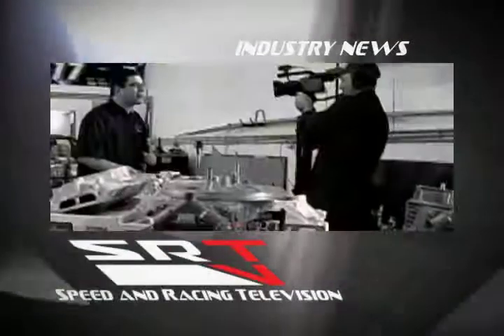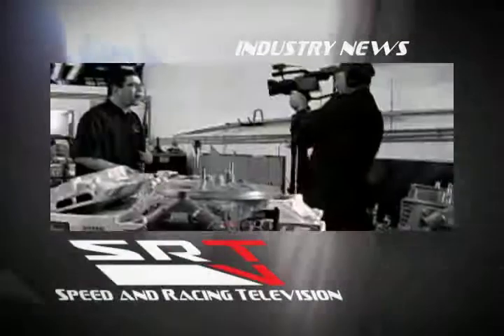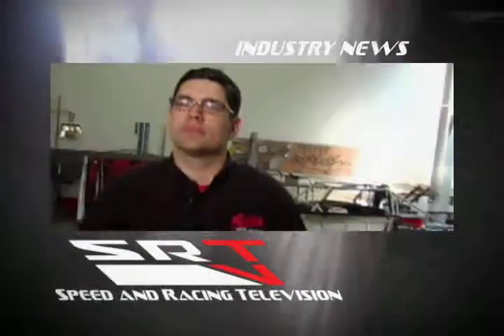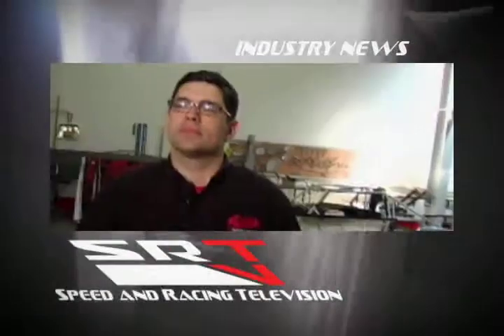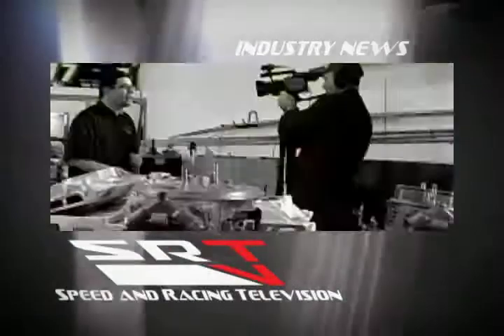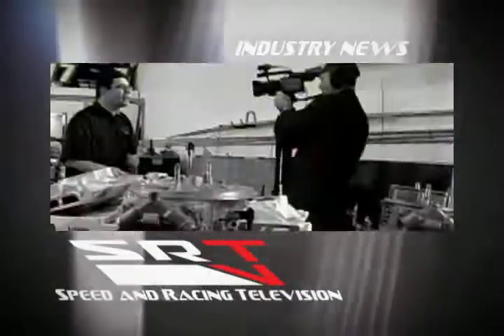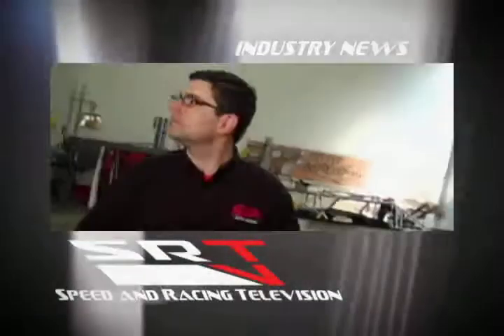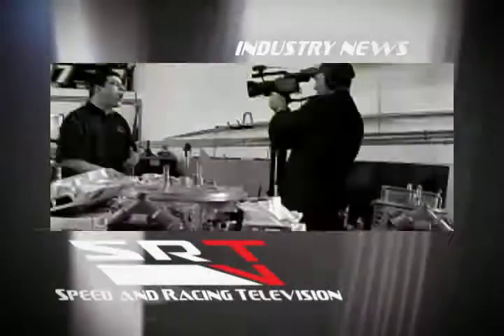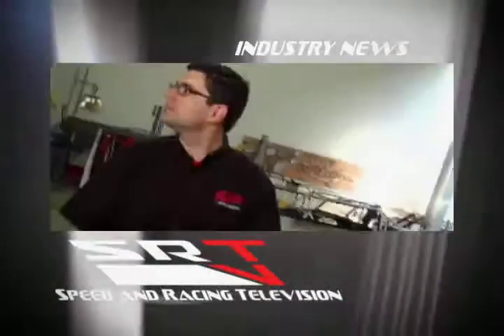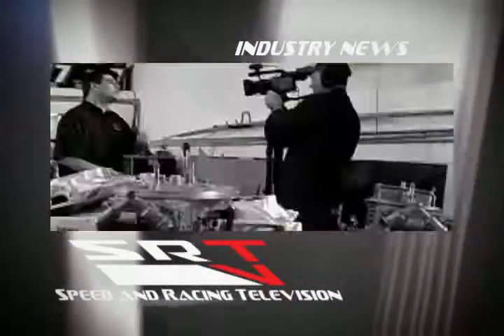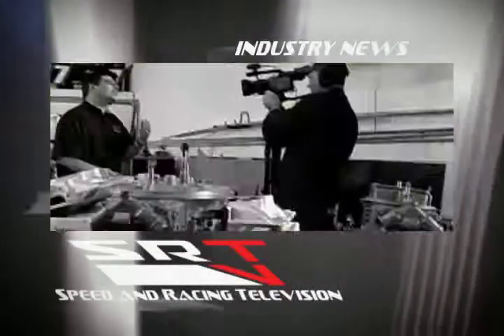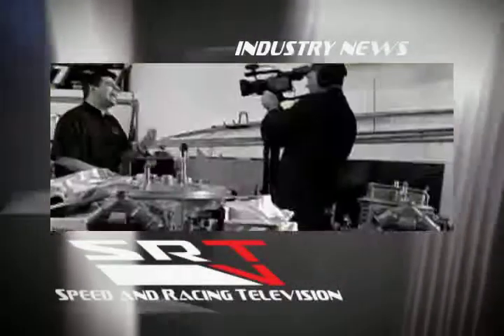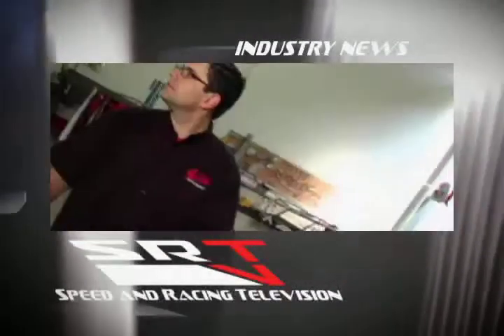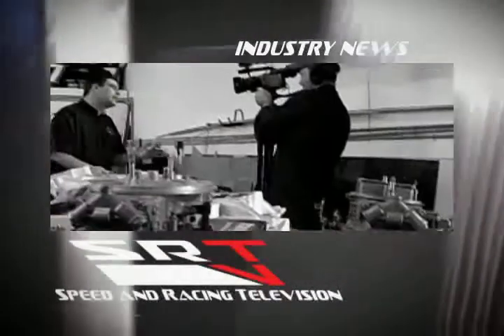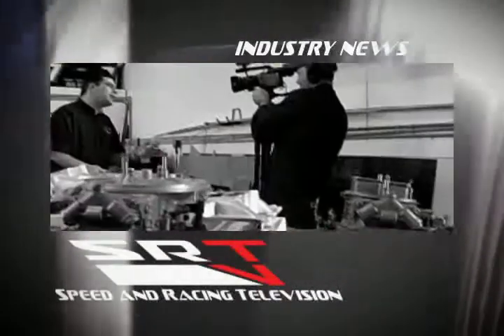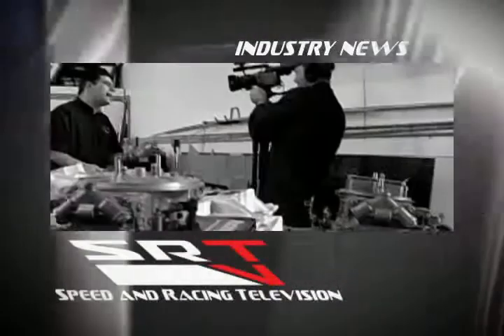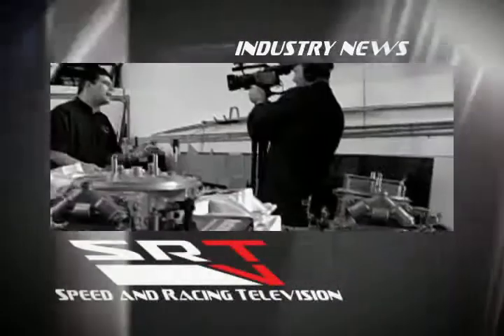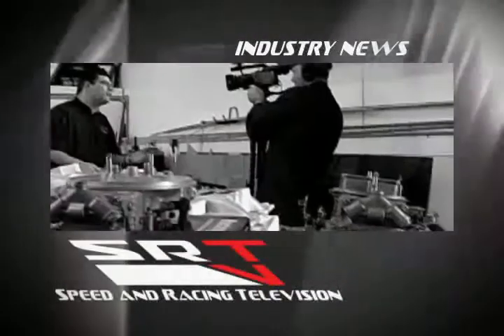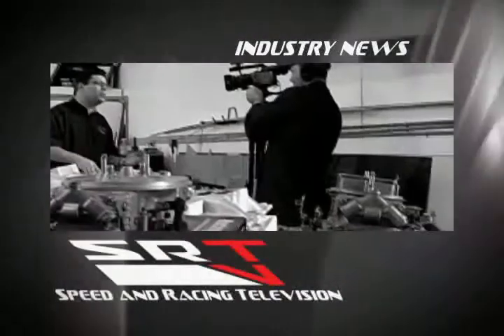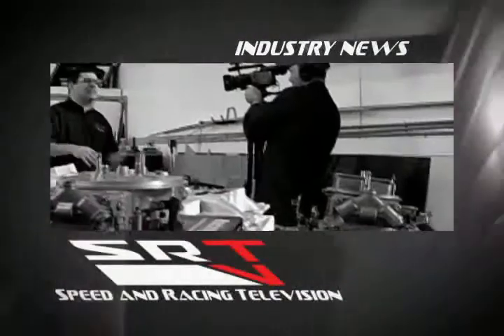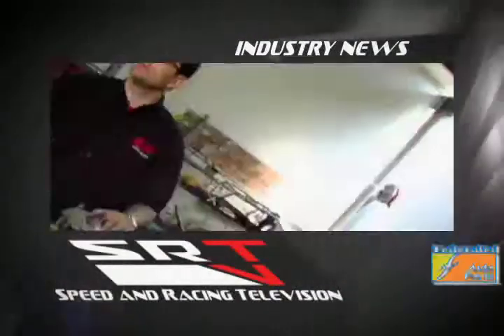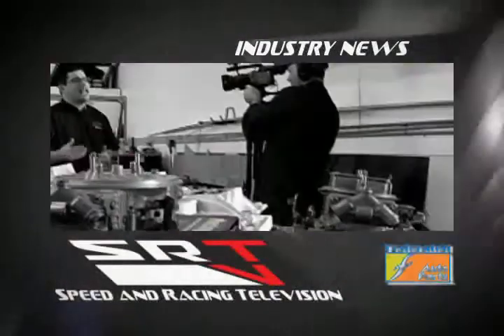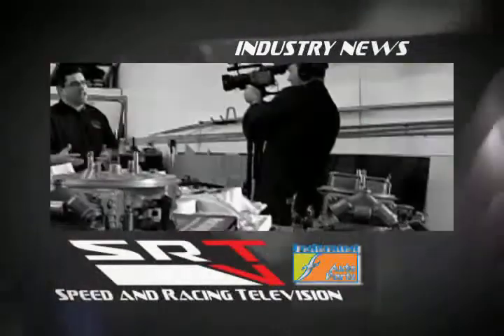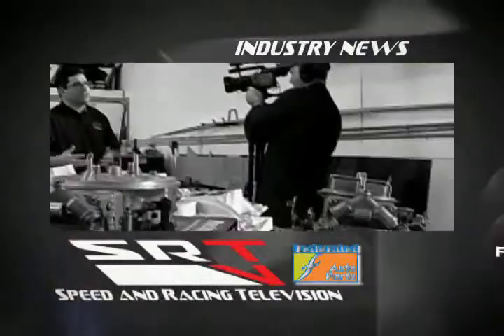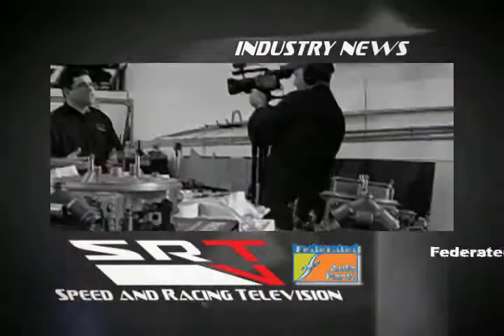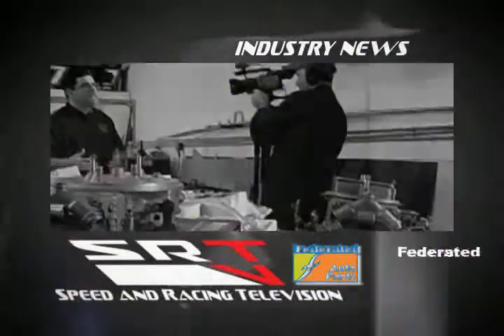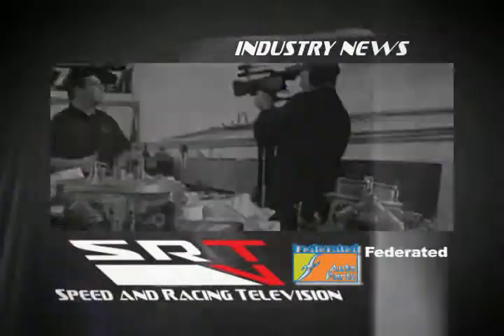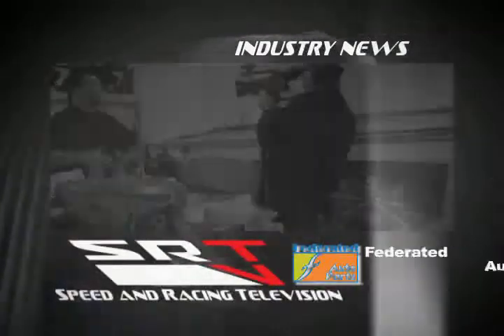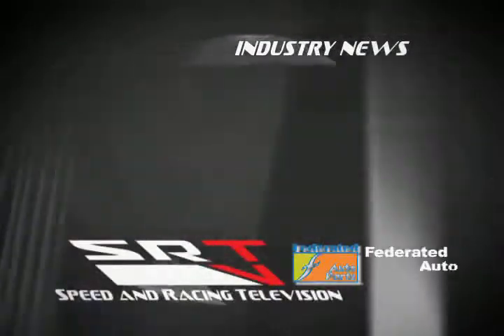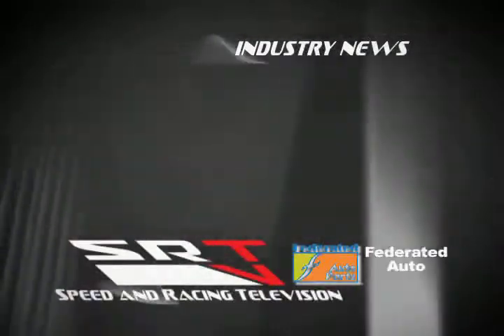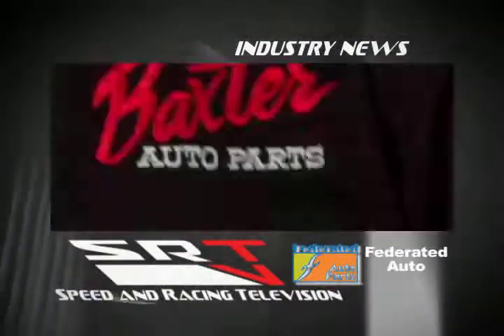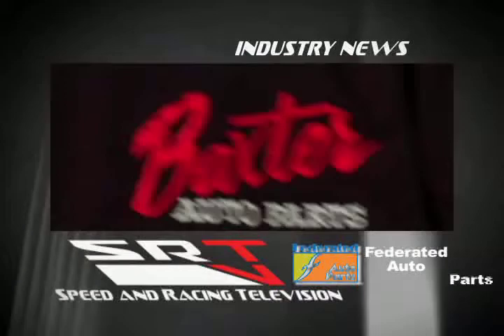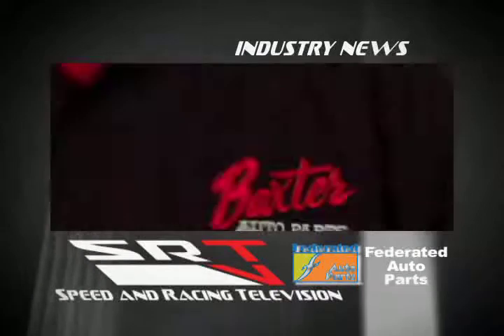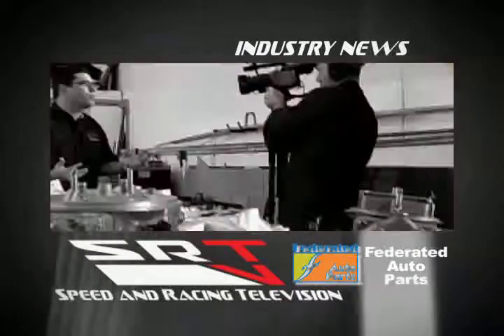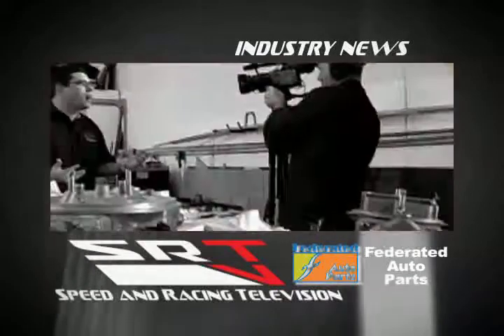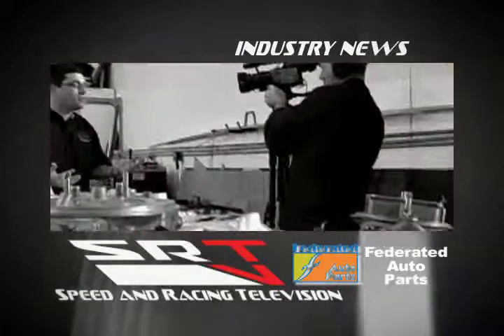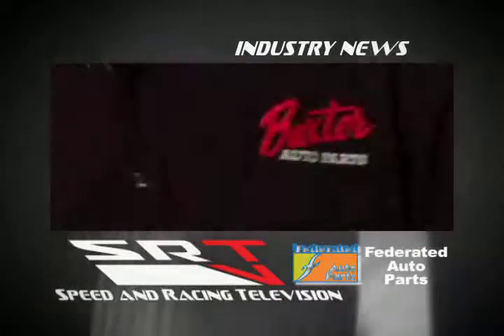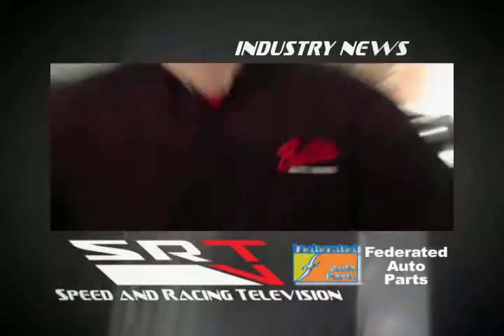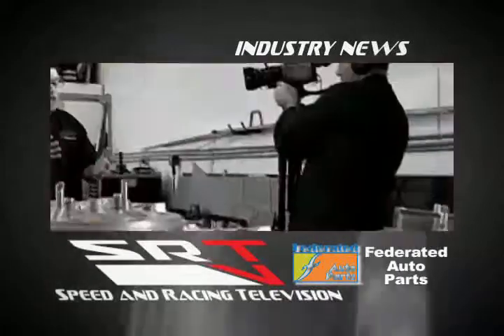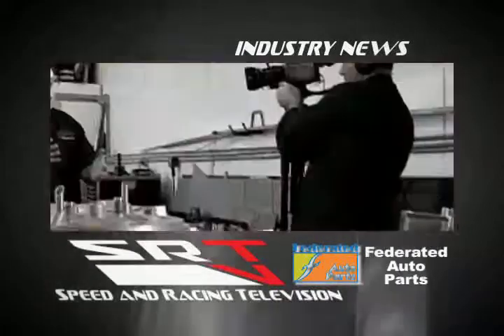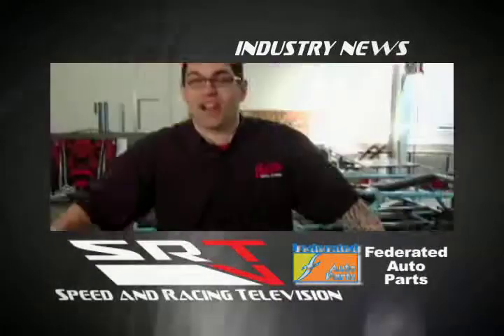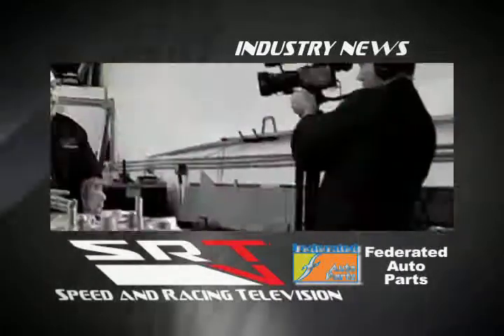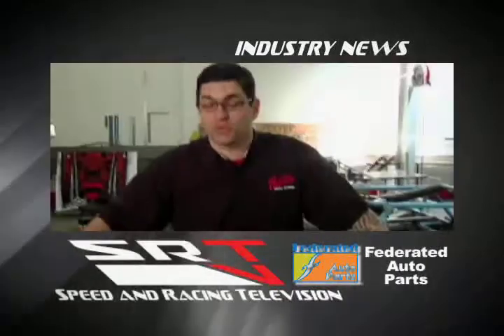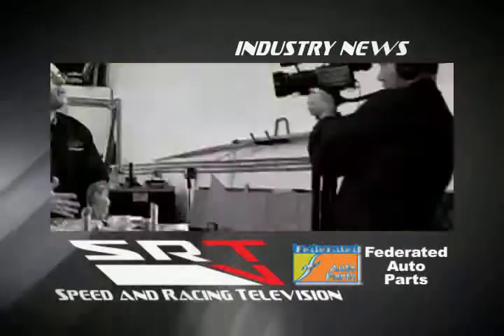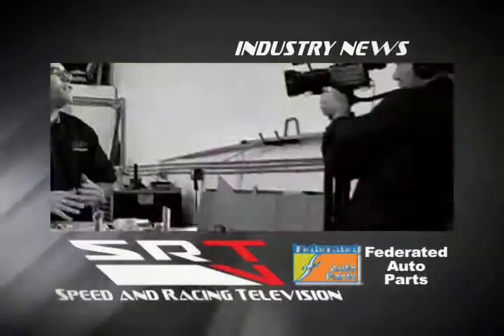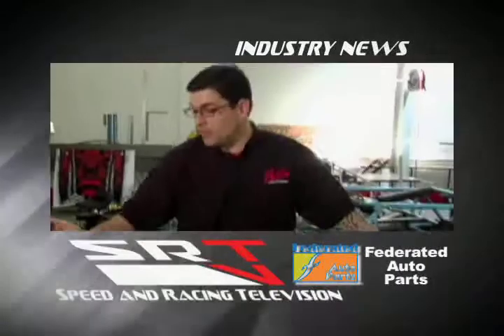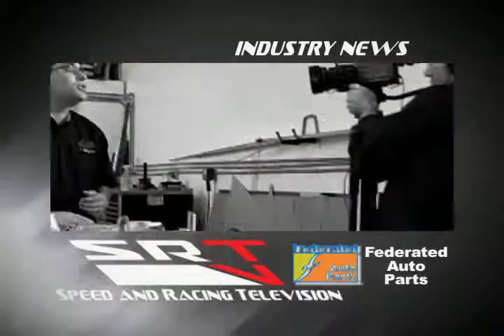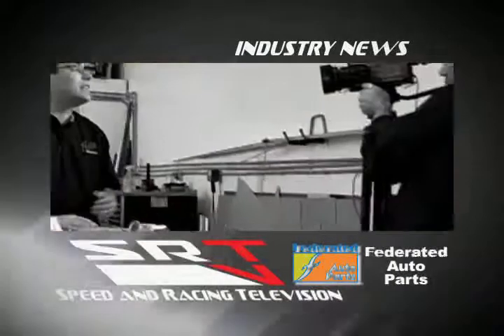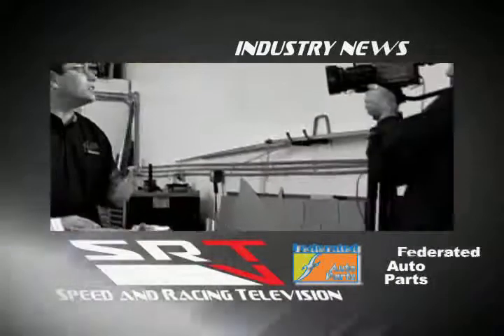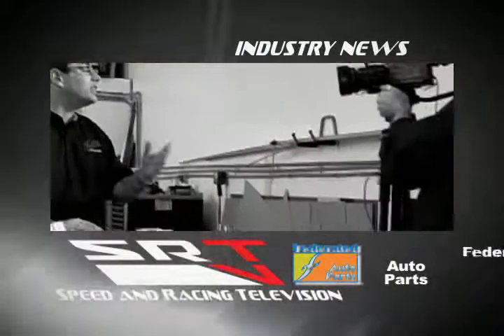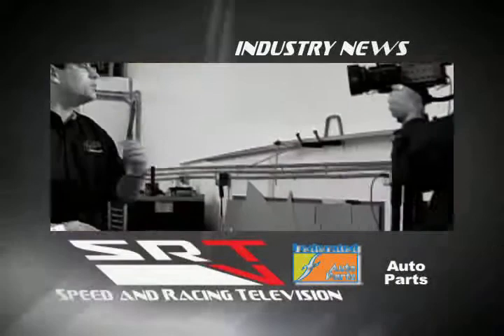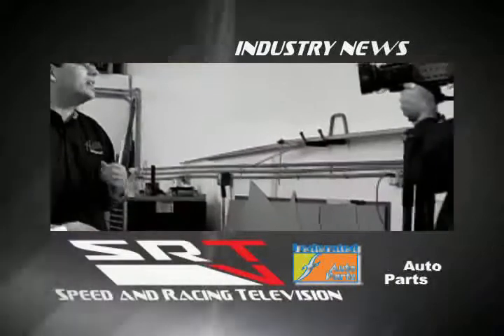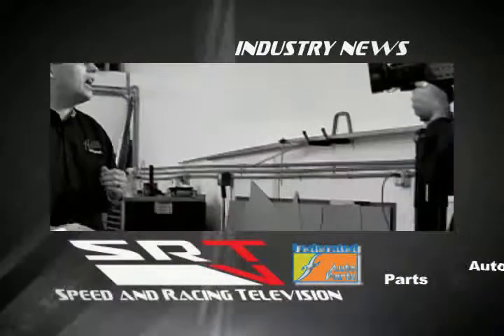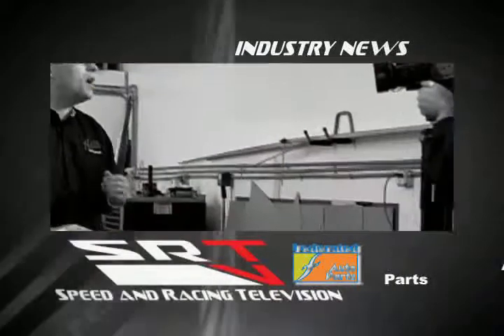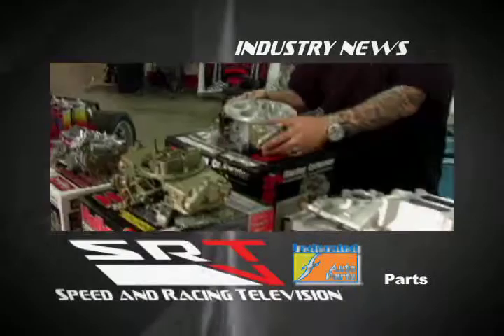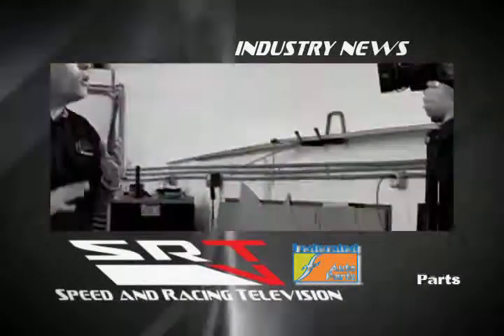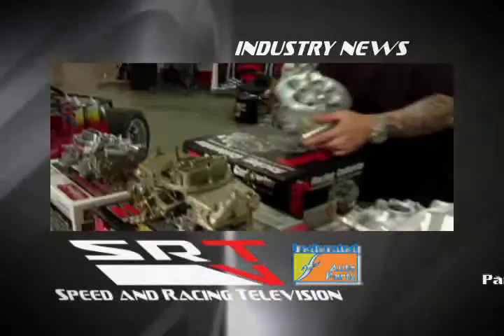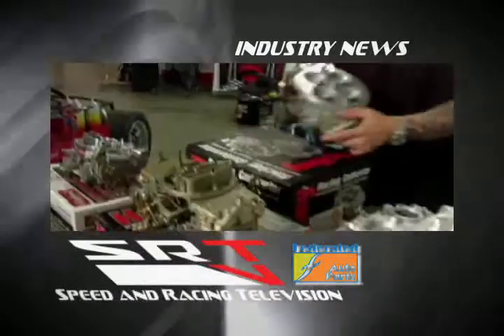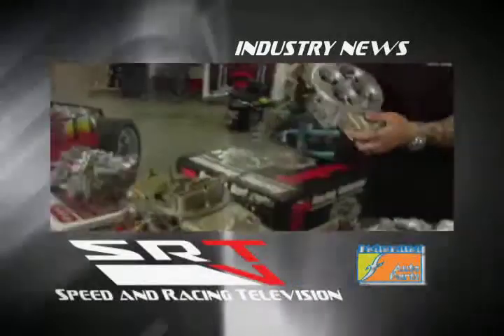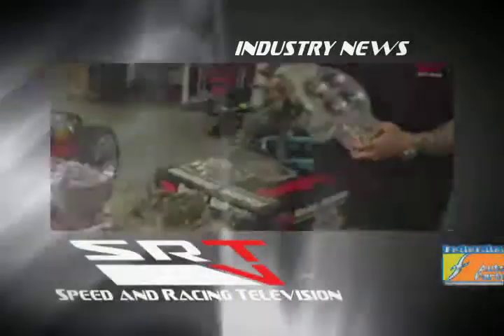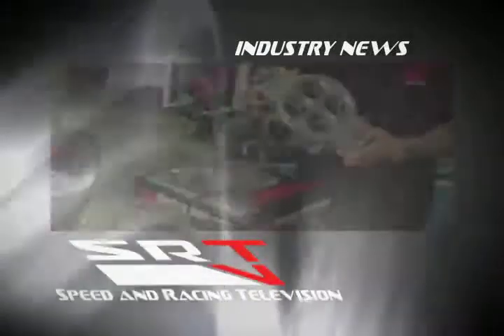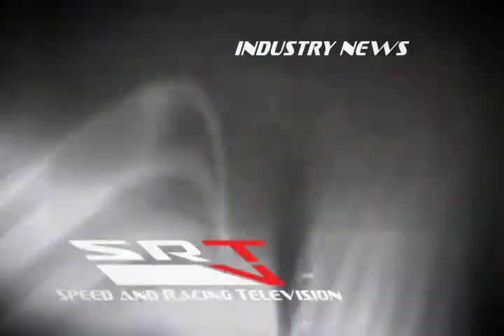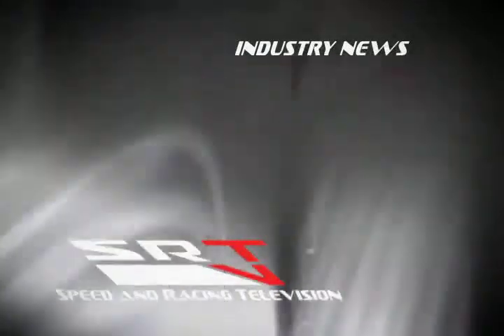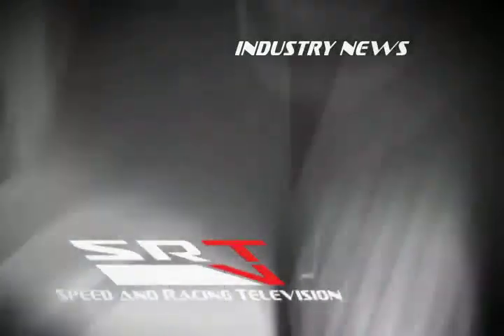Today's SRTV industry news is brought to you by the Federated Auto Parts stores near you. Check them out at federatedautoparts.com.